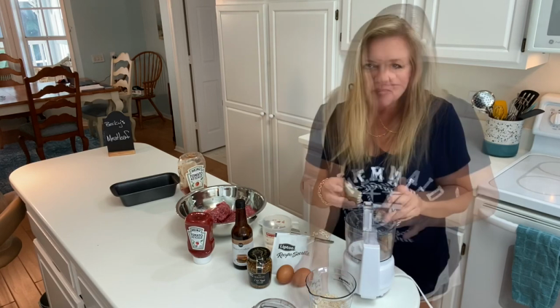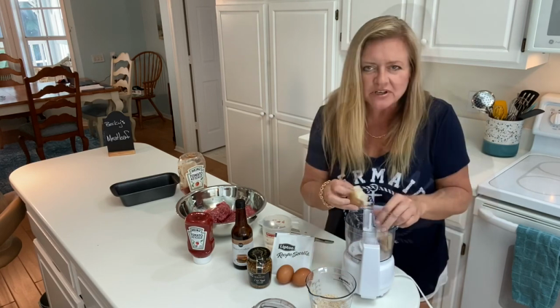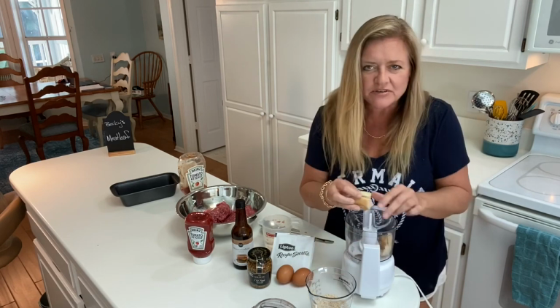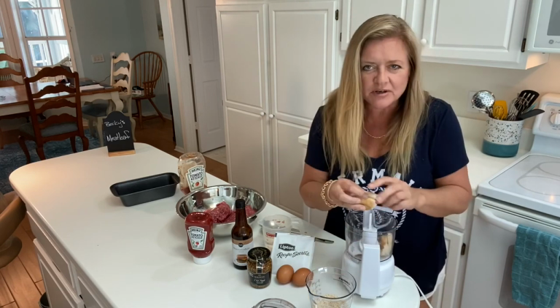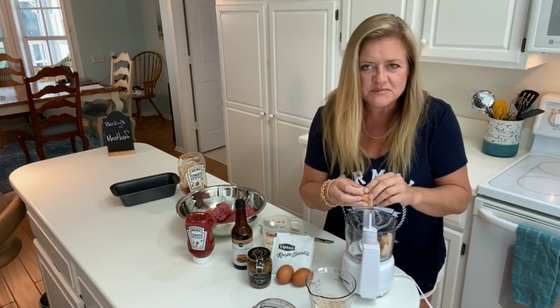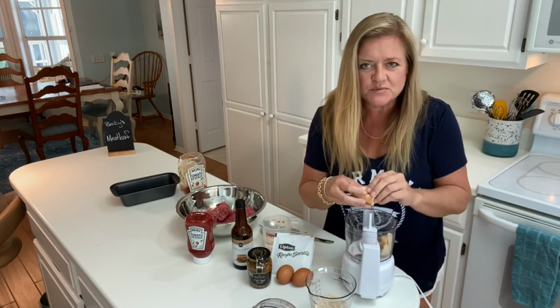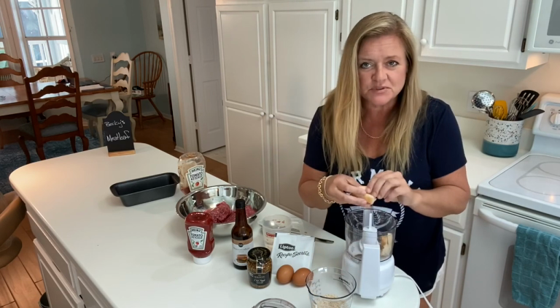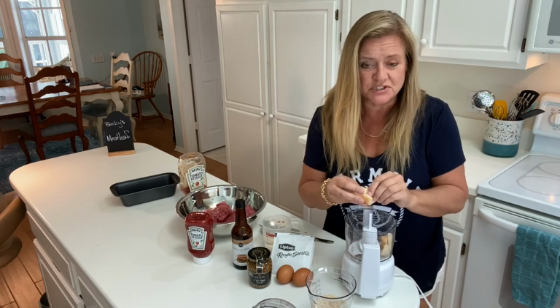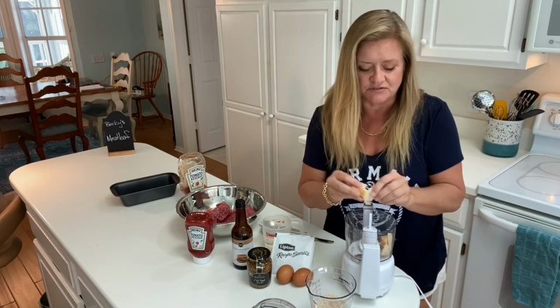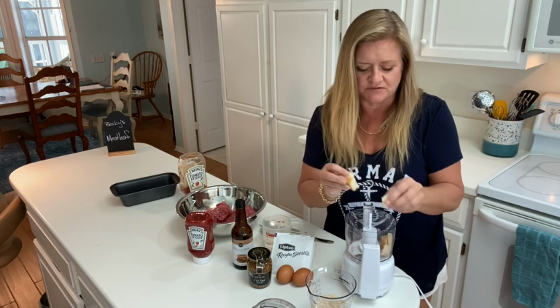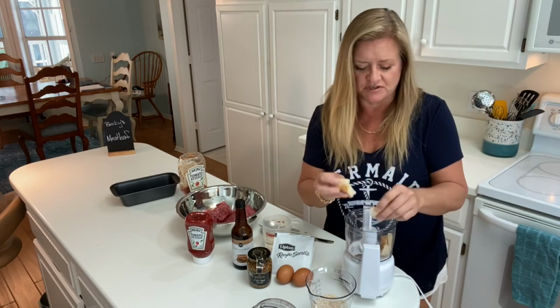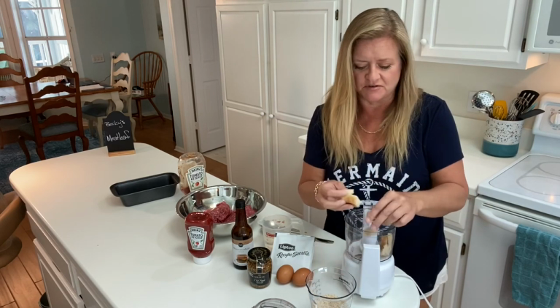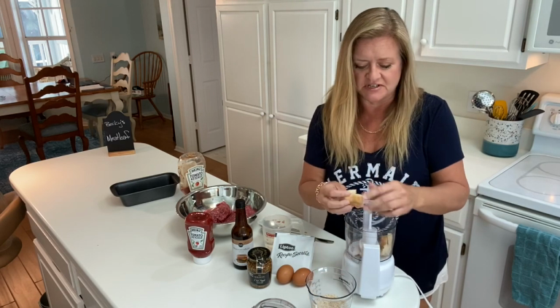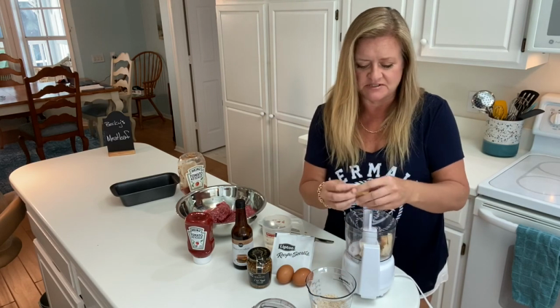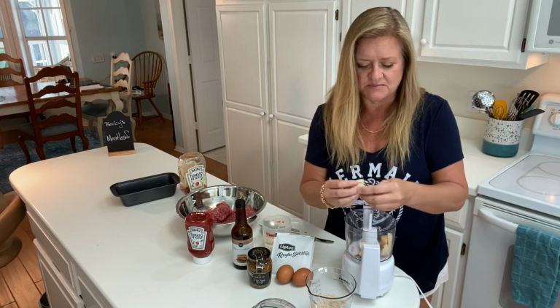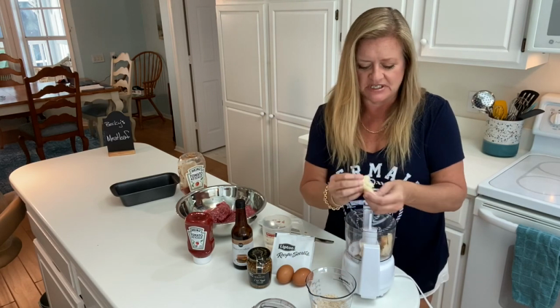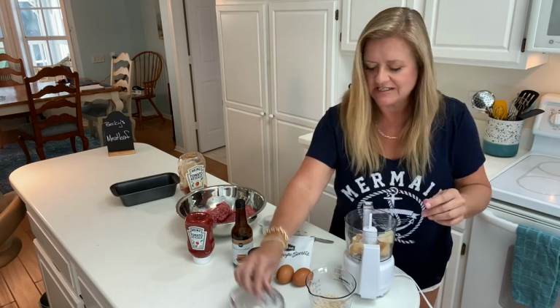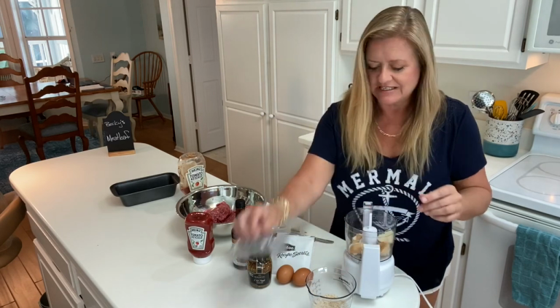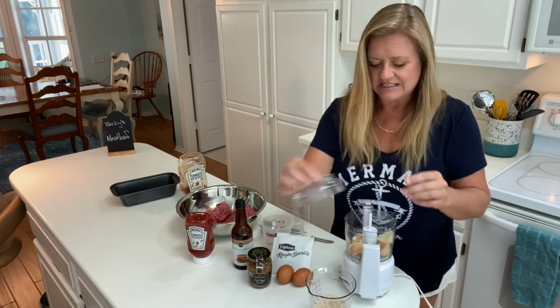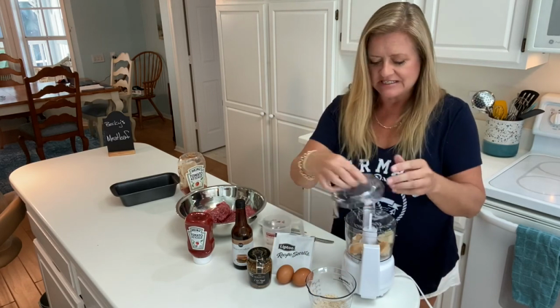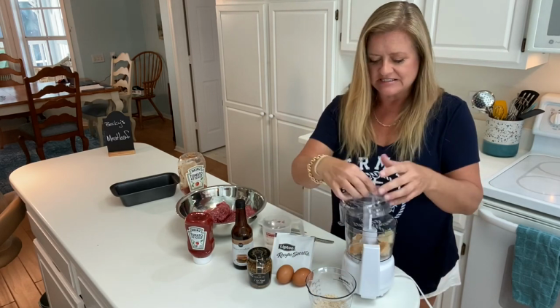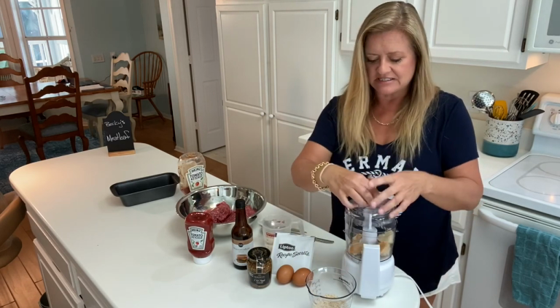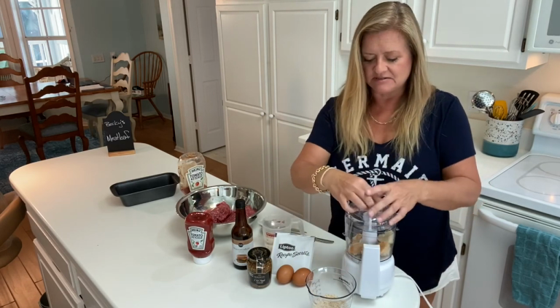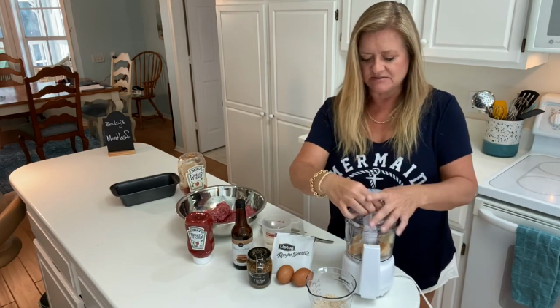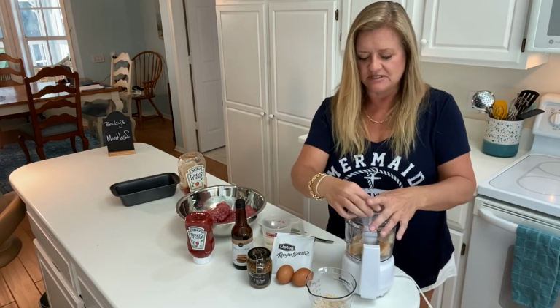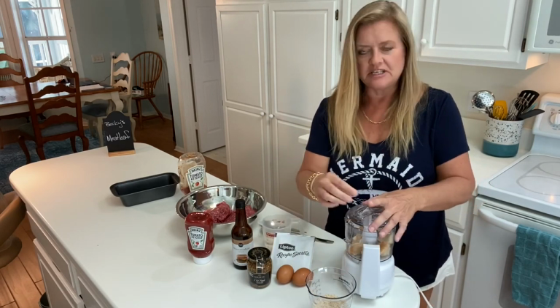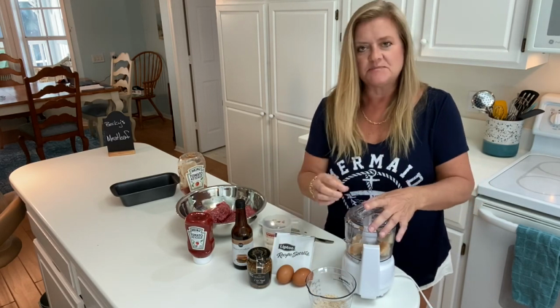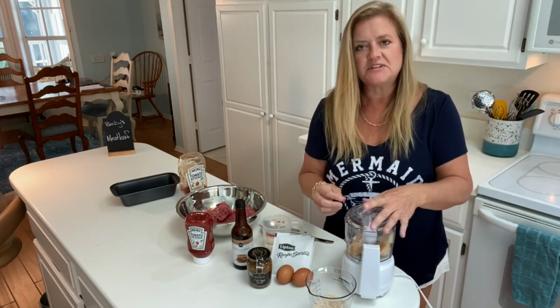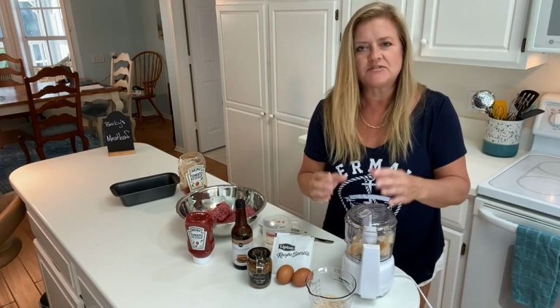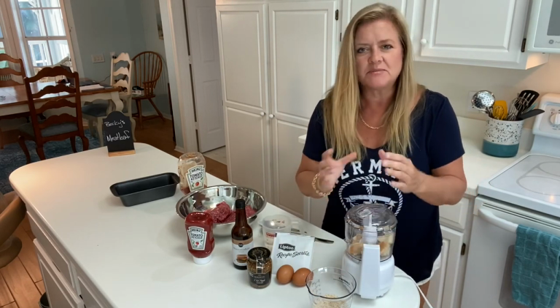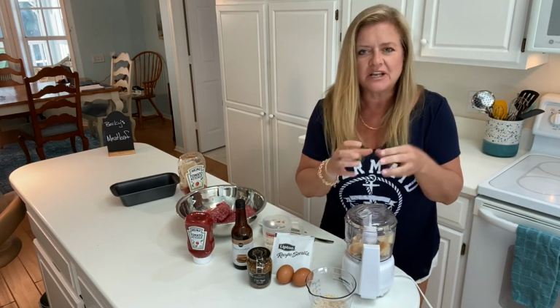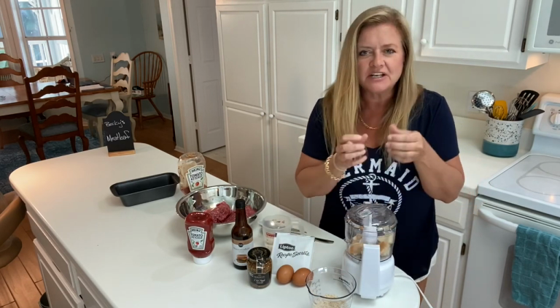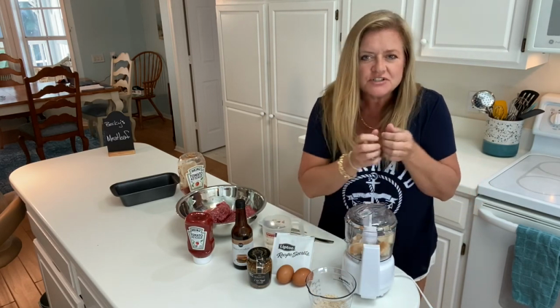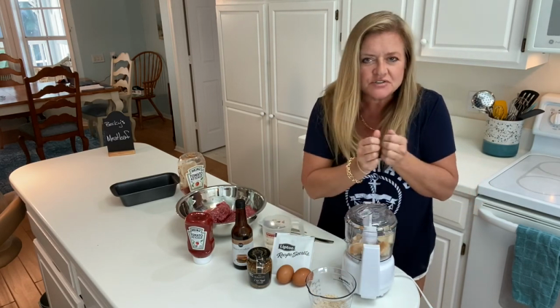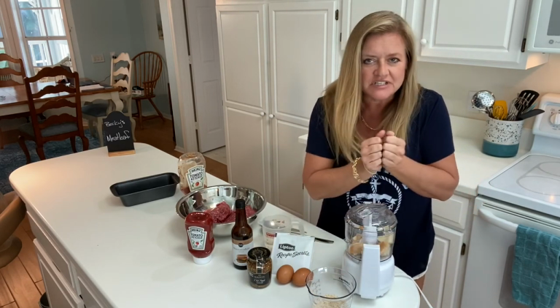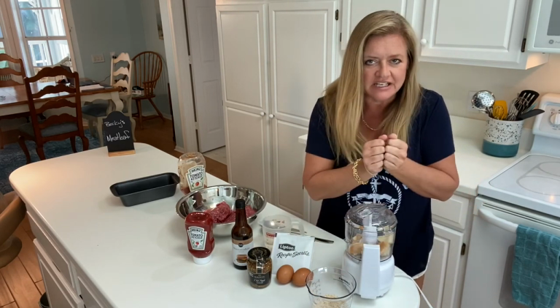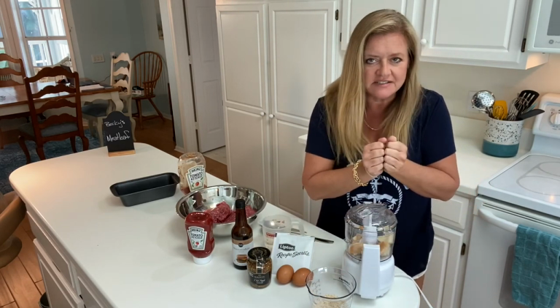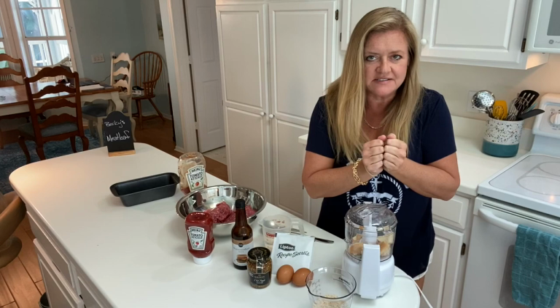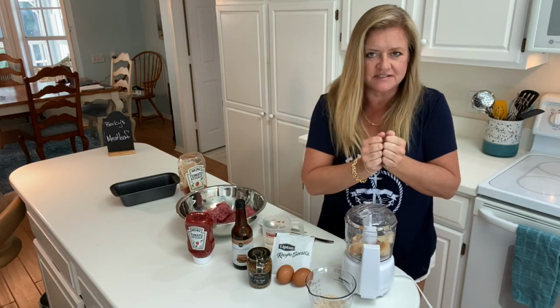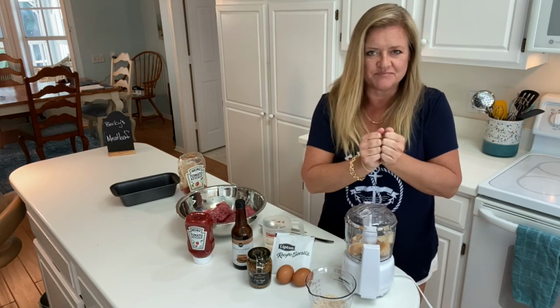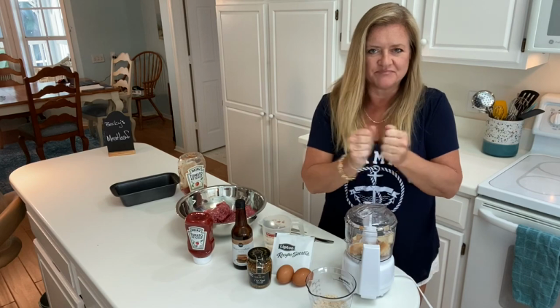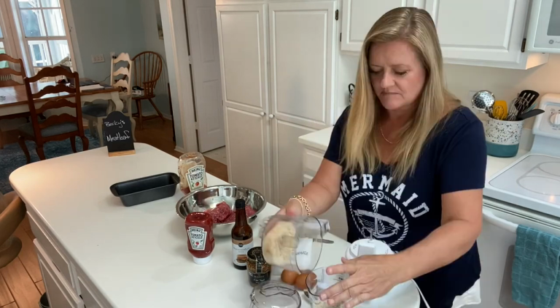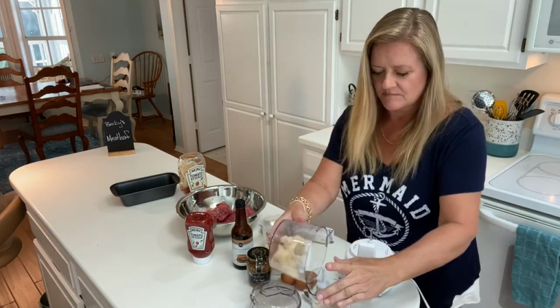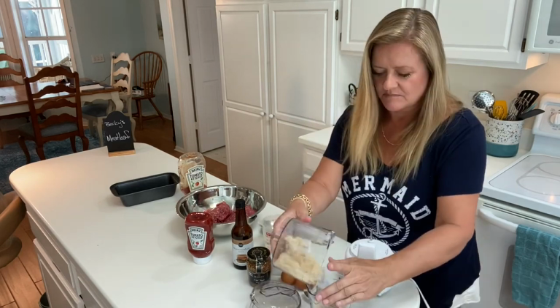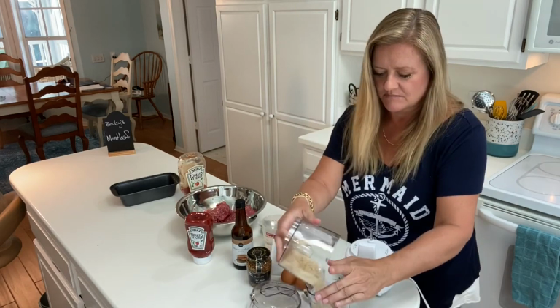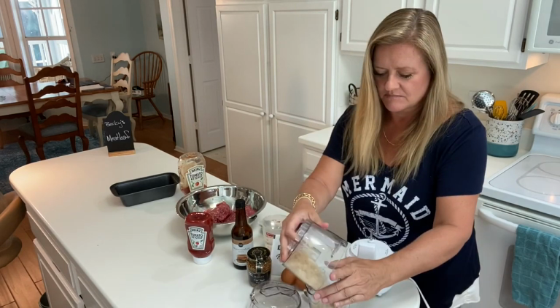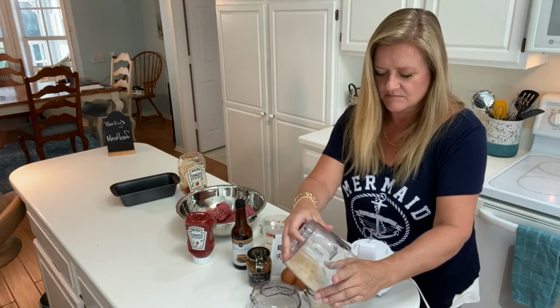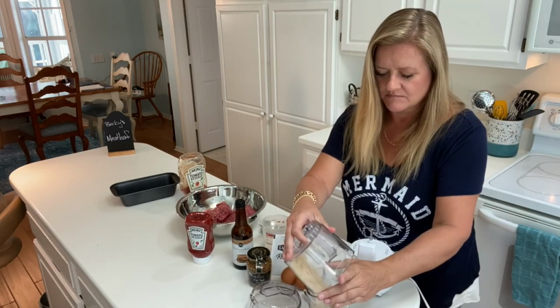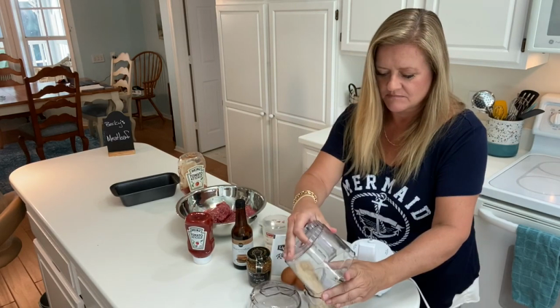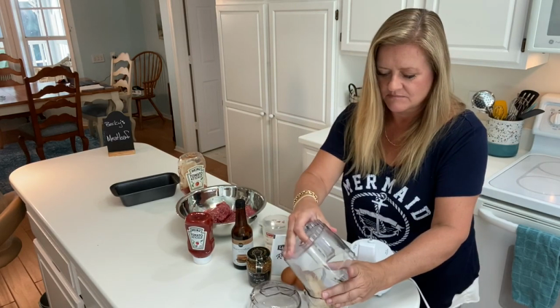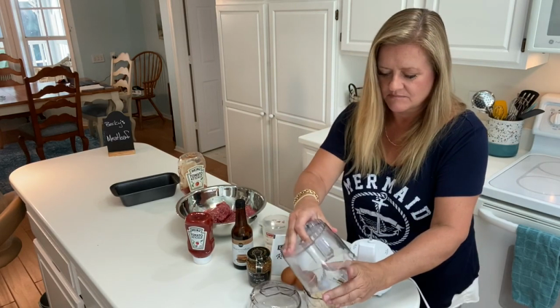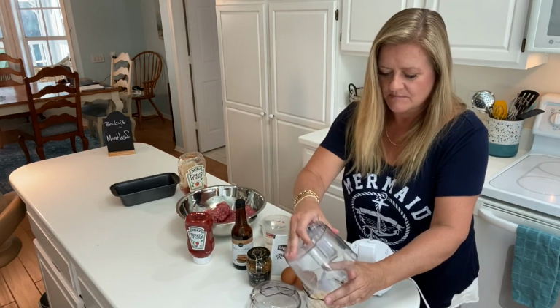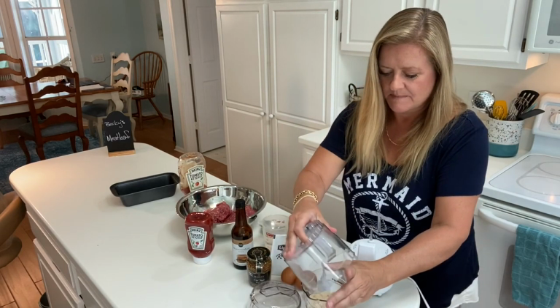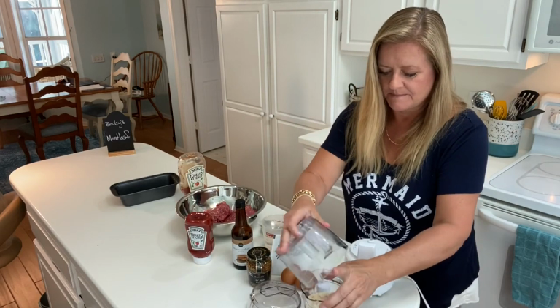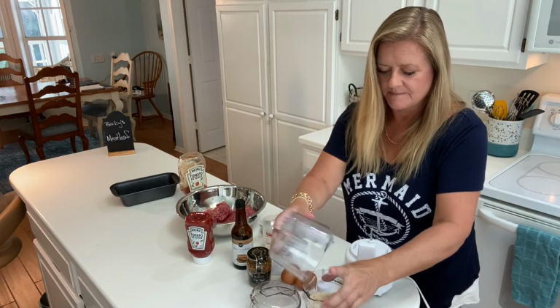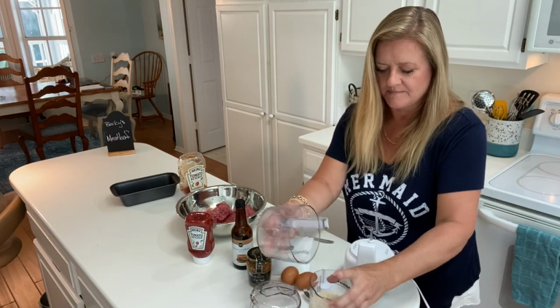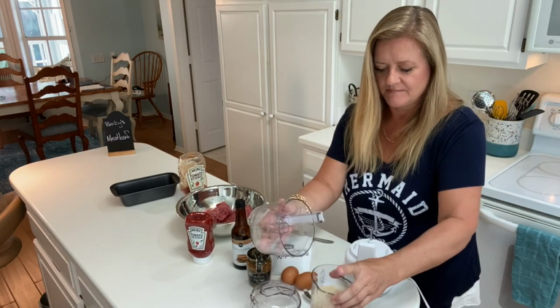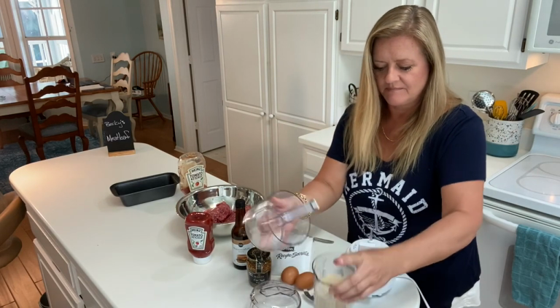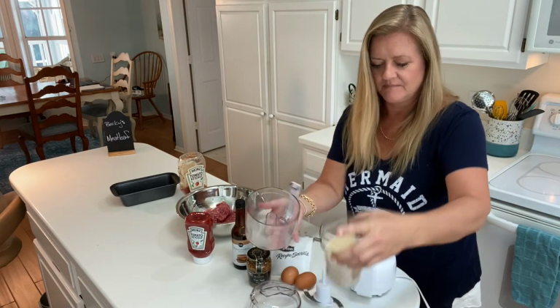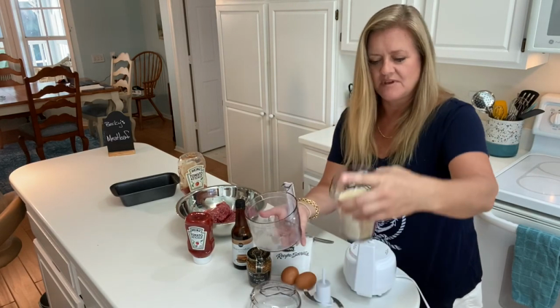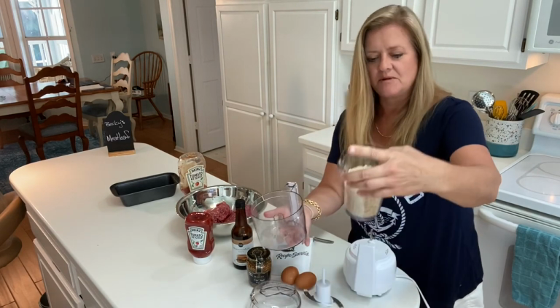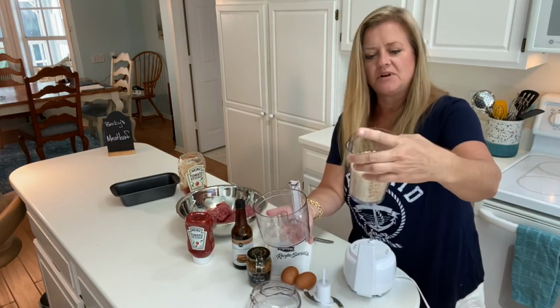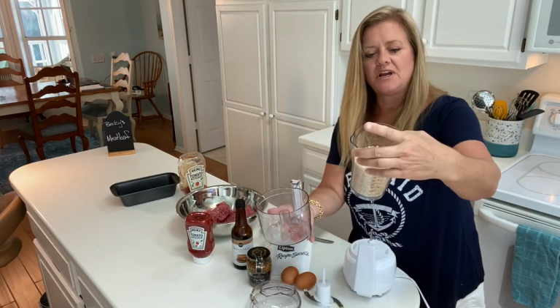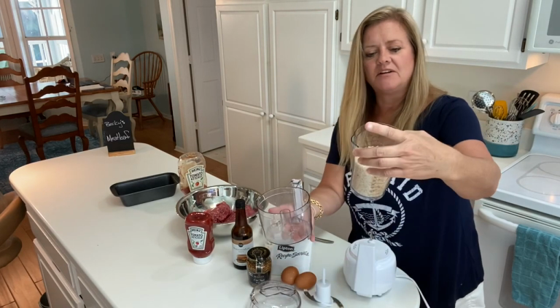What breadcrumbs will do for your recipe is keep it from getting too dense. A cup and a half — exactly right.